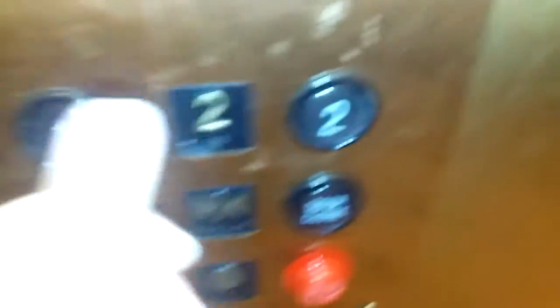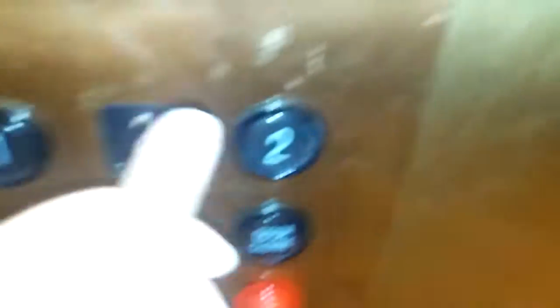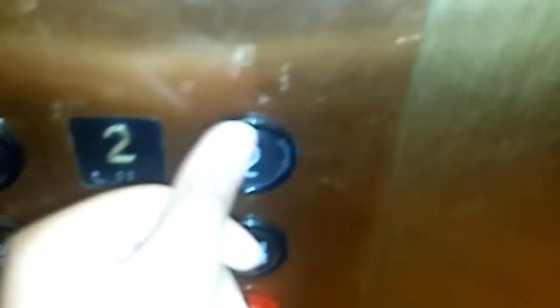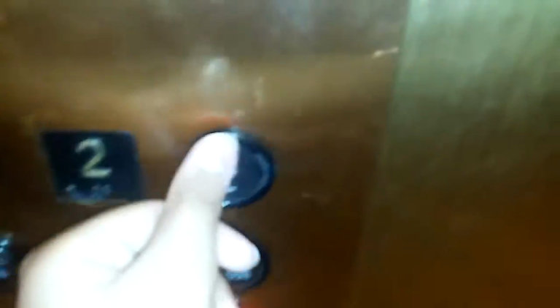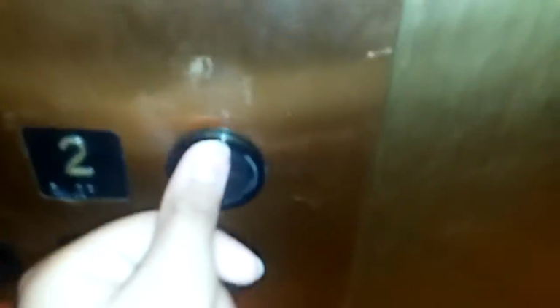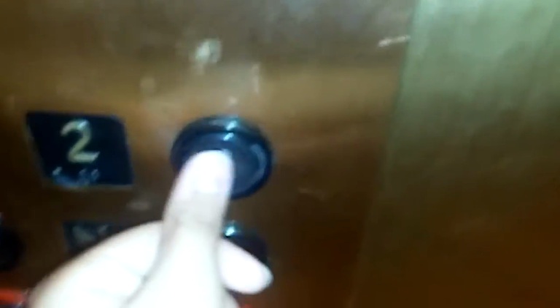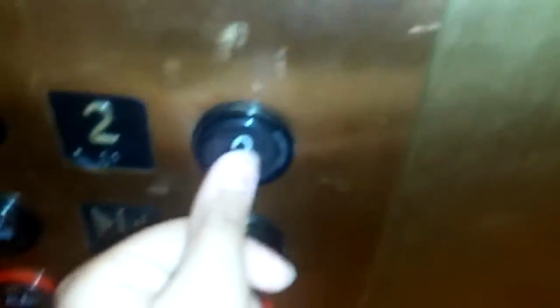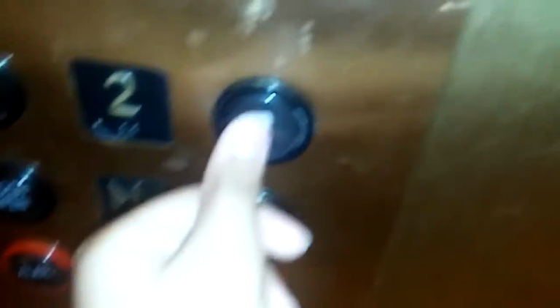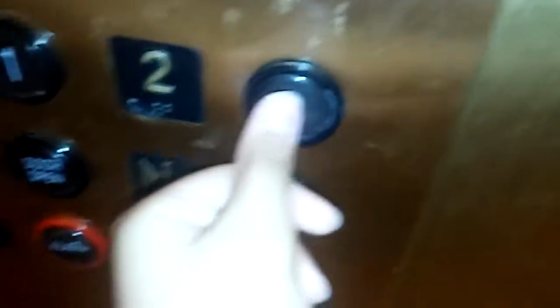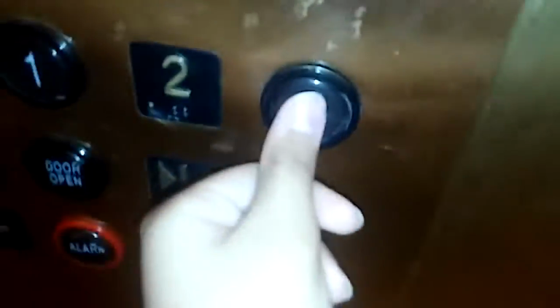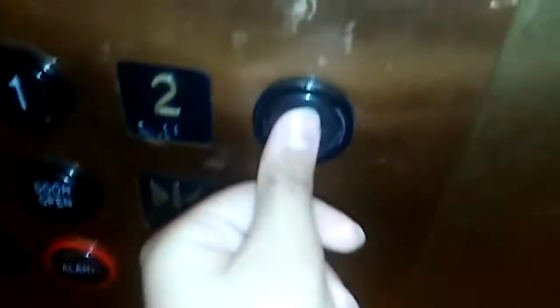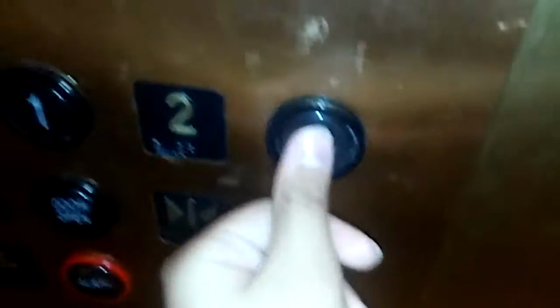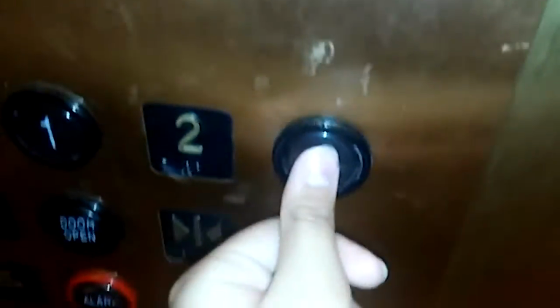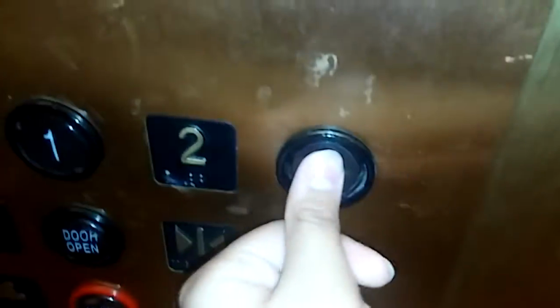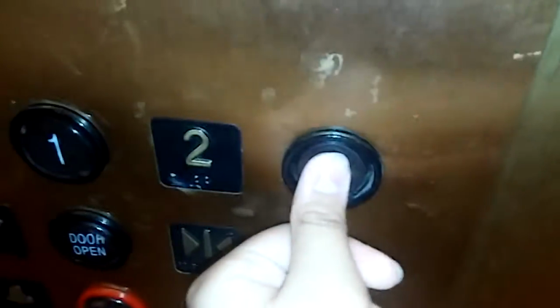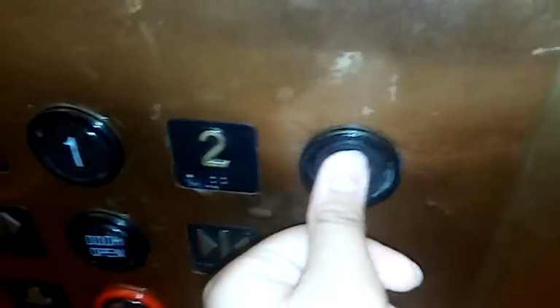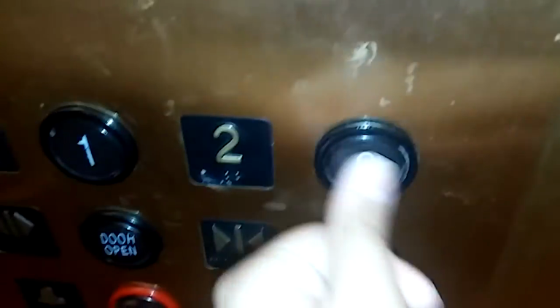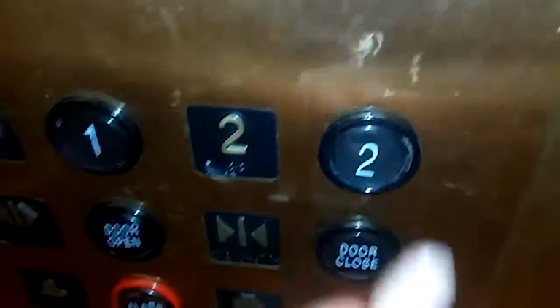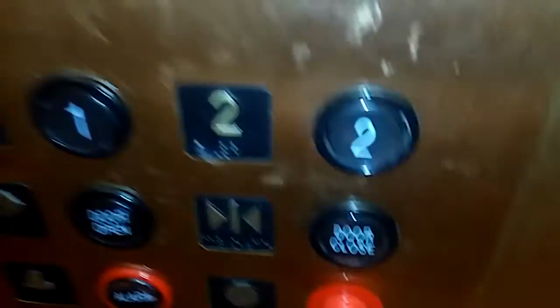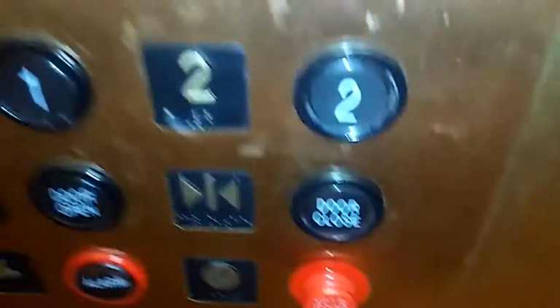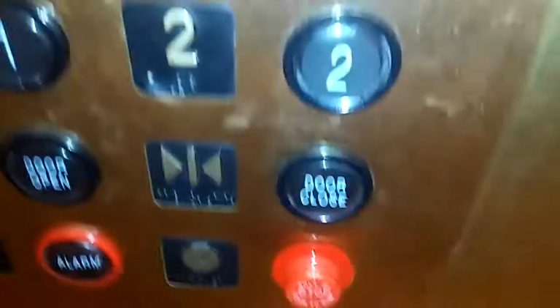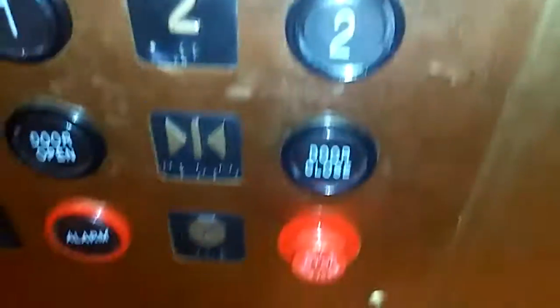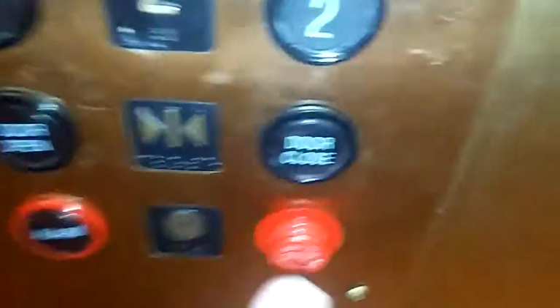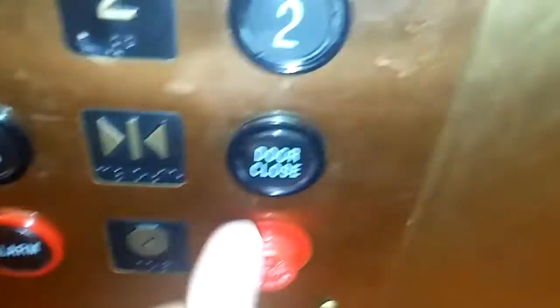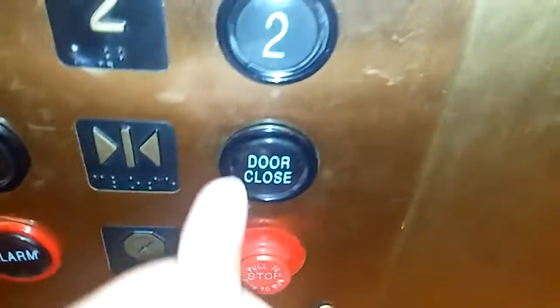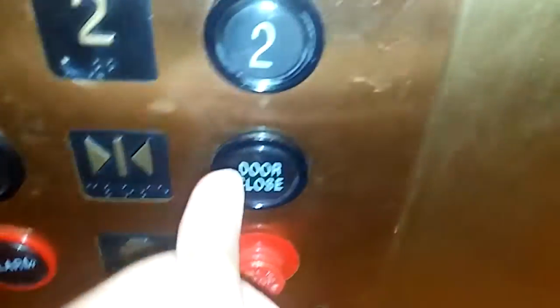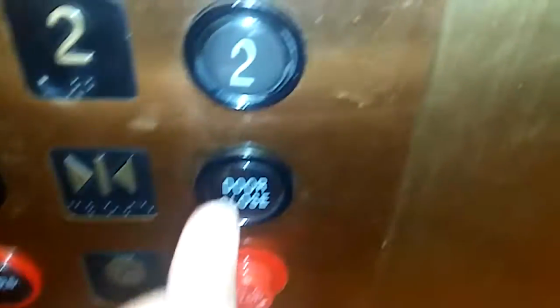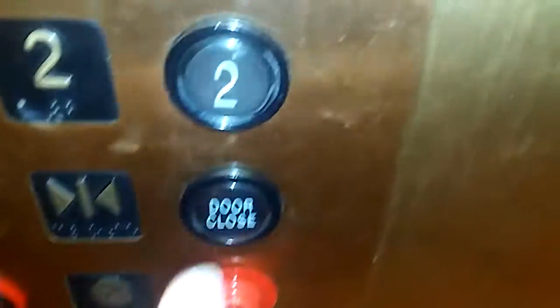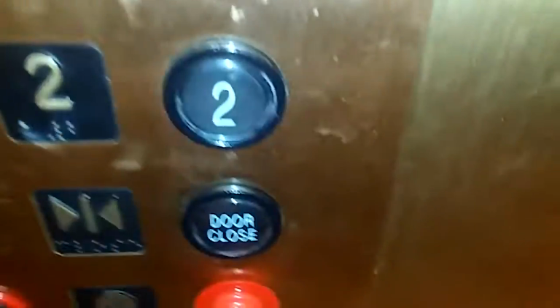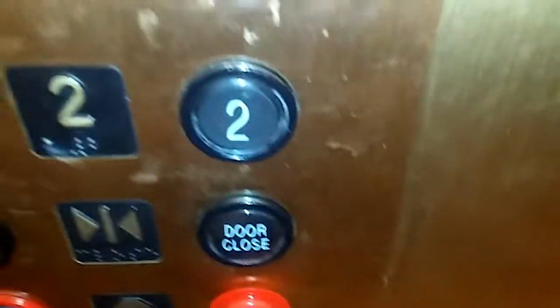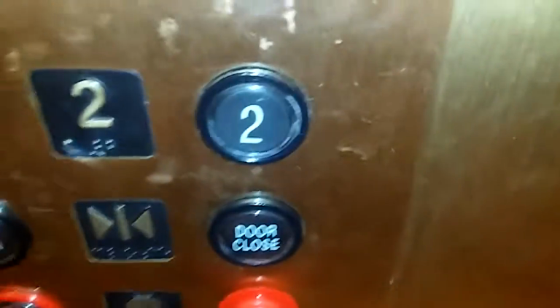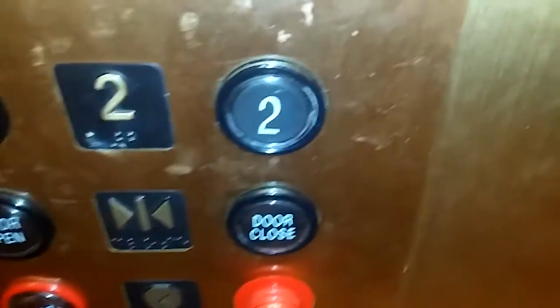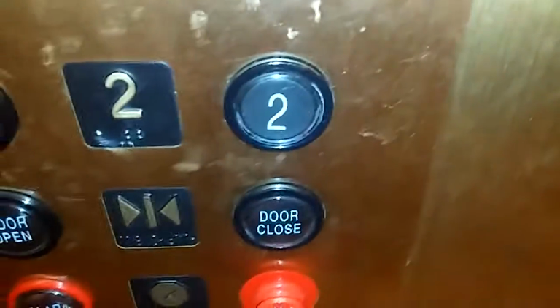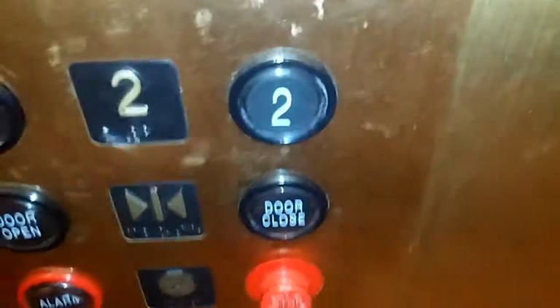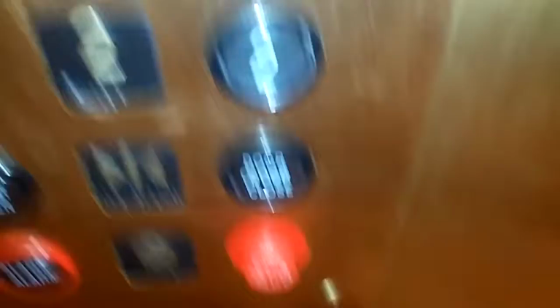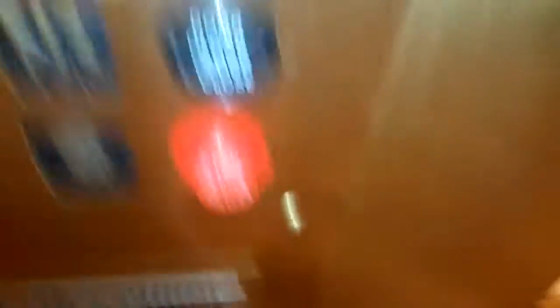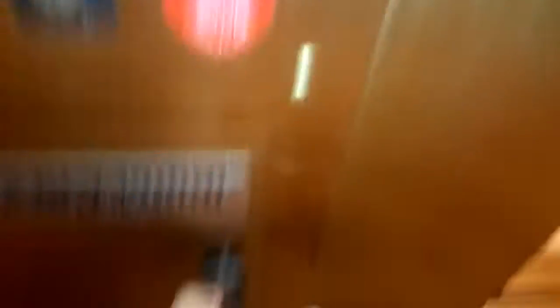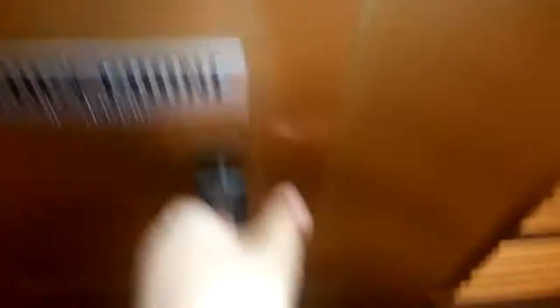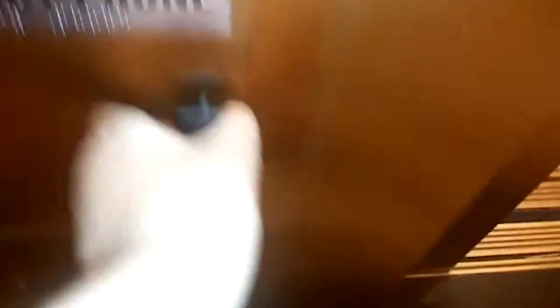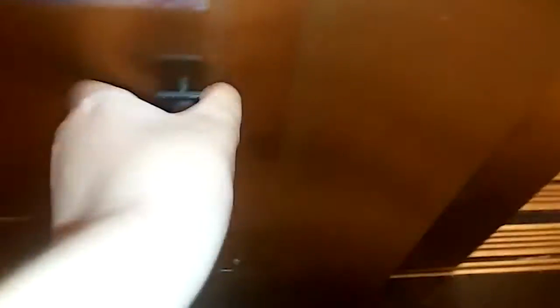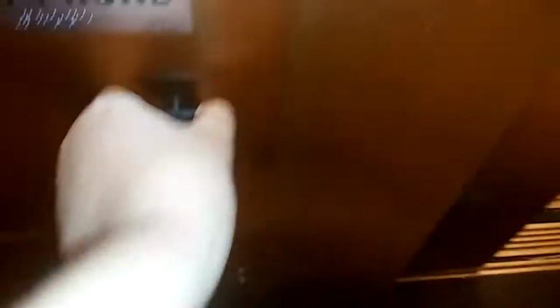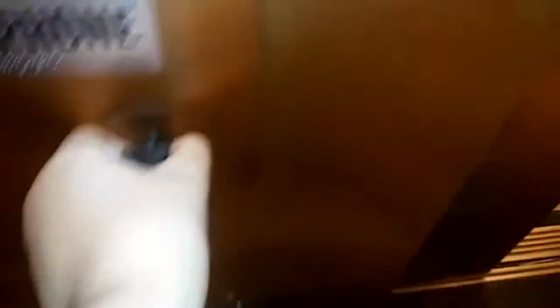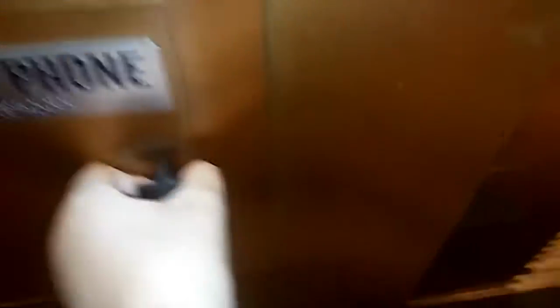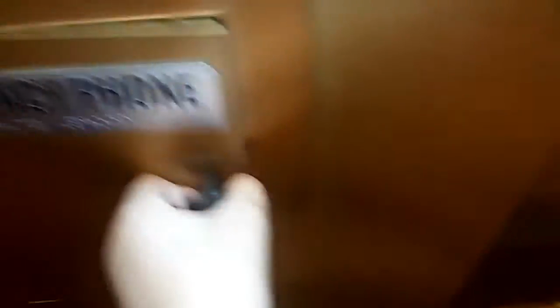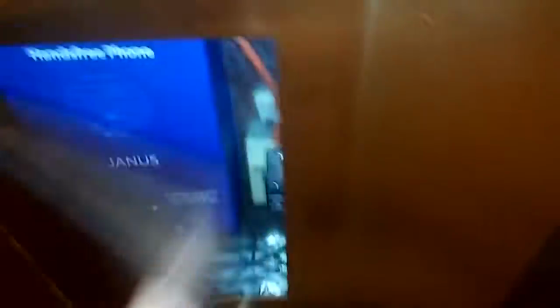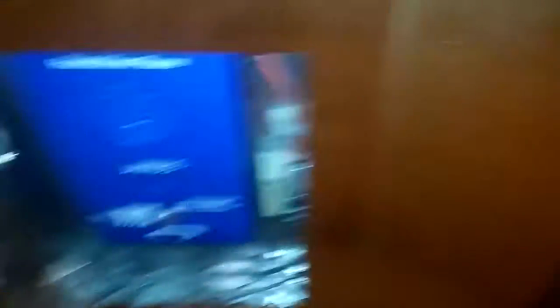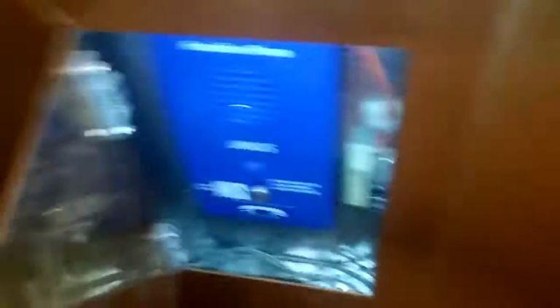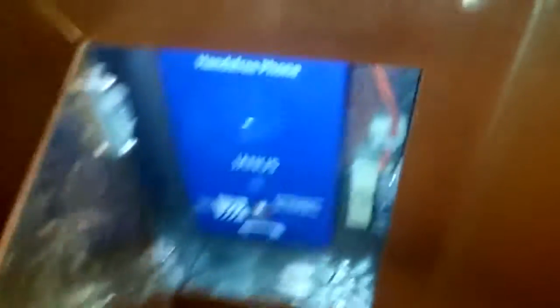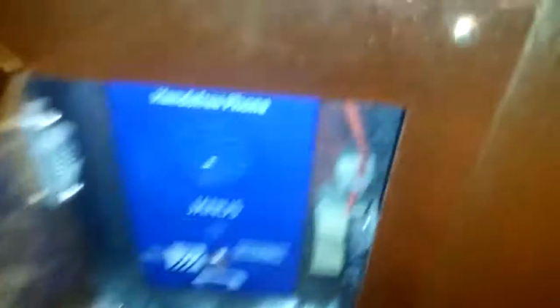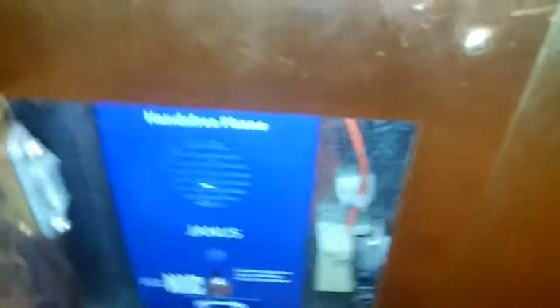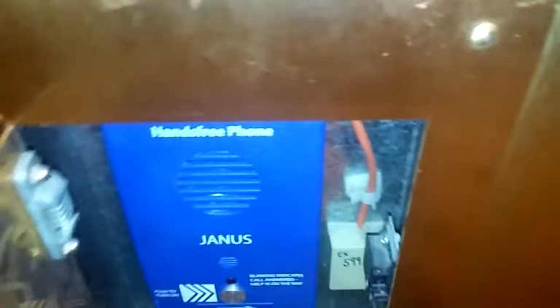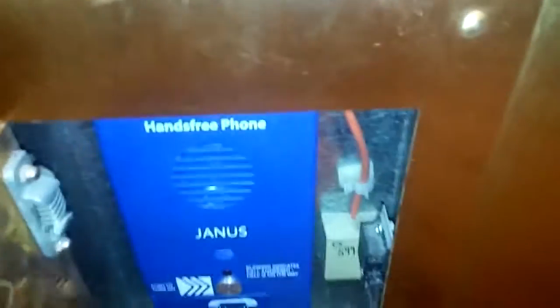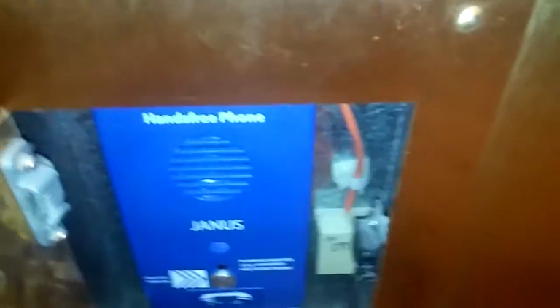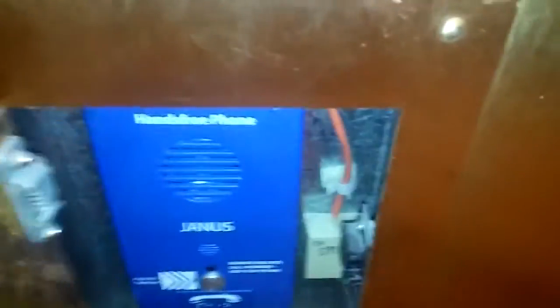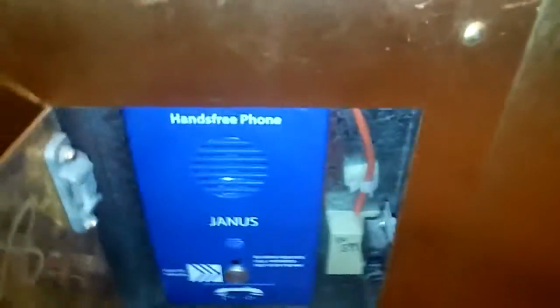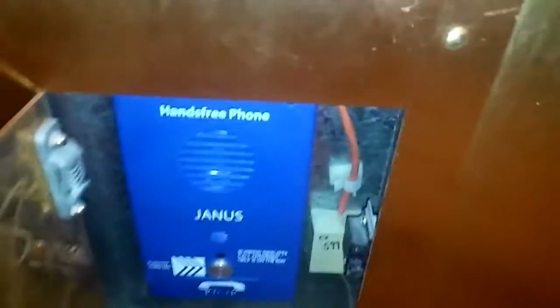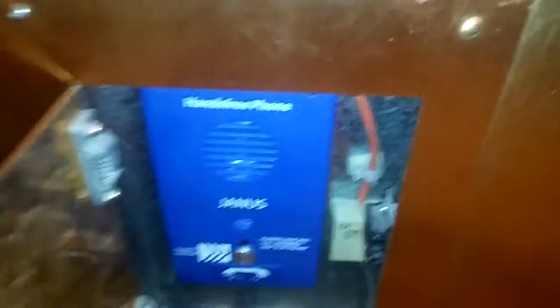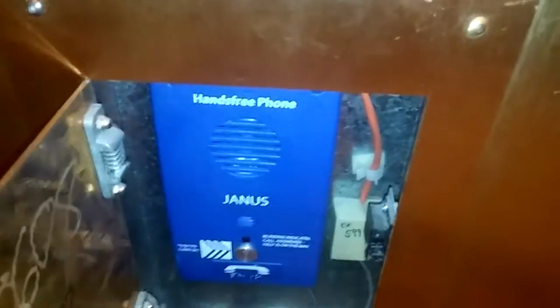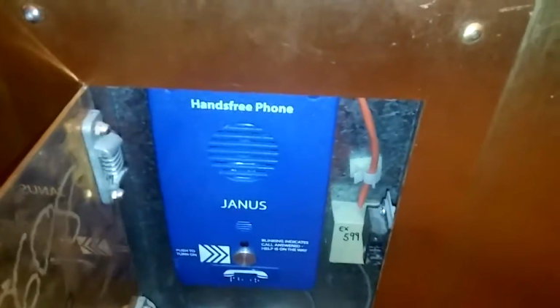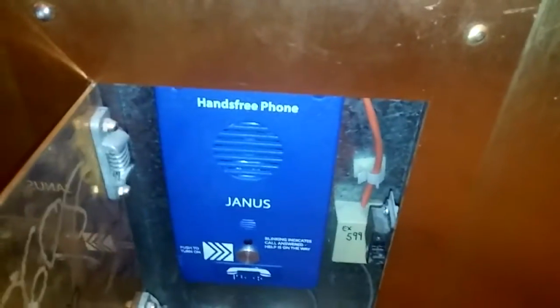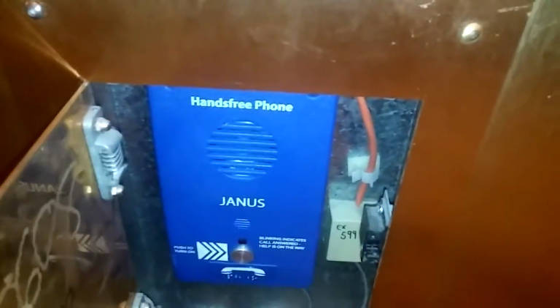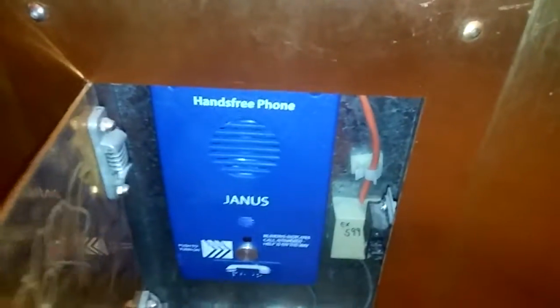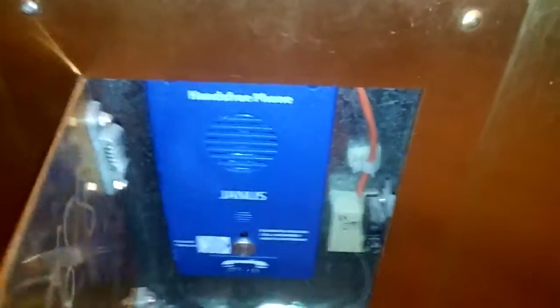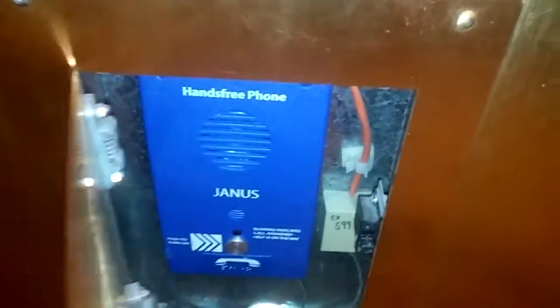Going back up to floor two. ADA compliant phone.